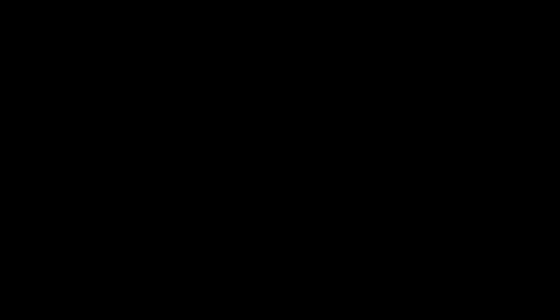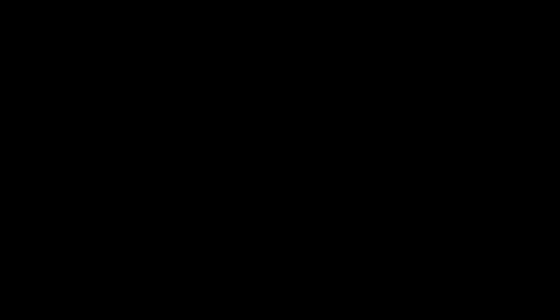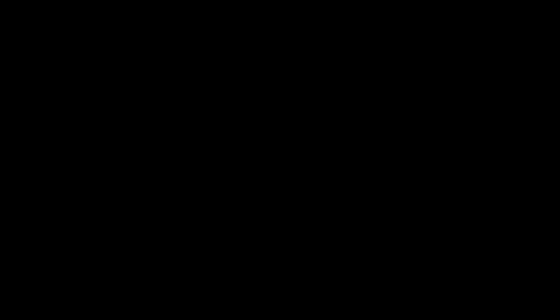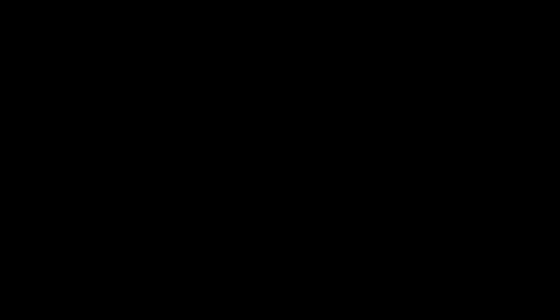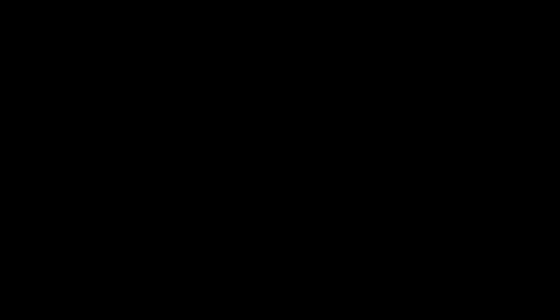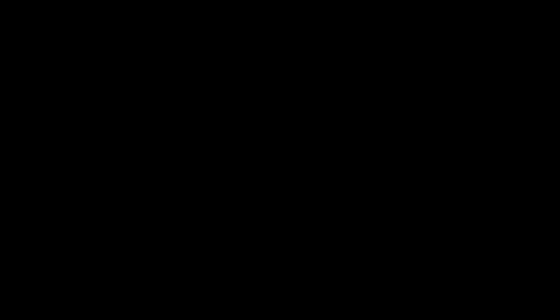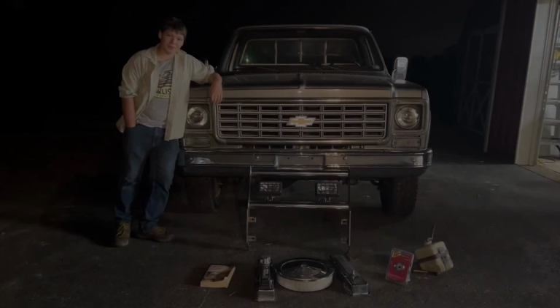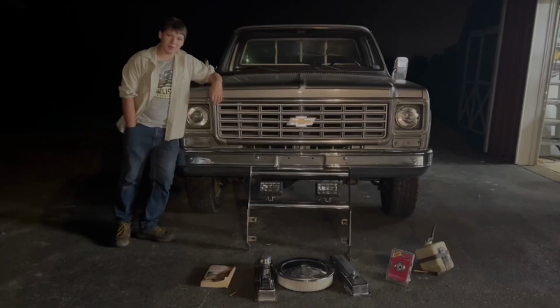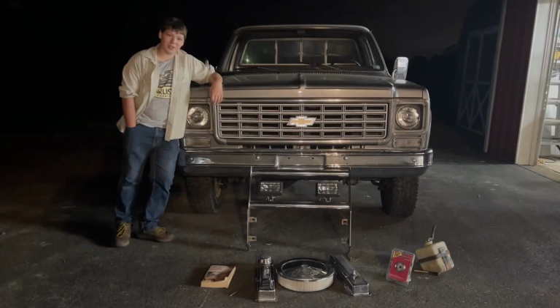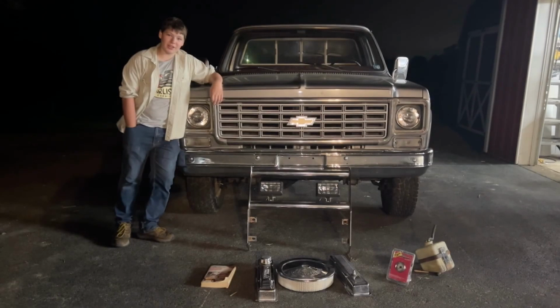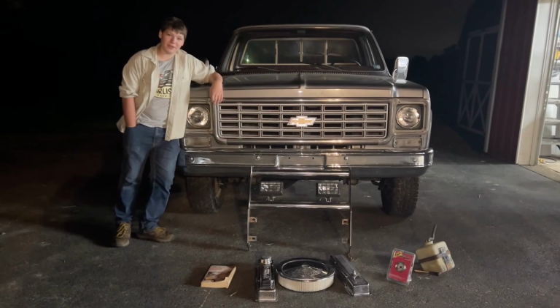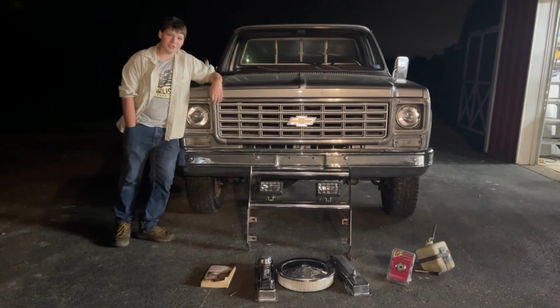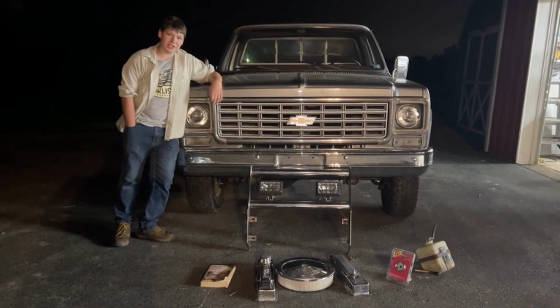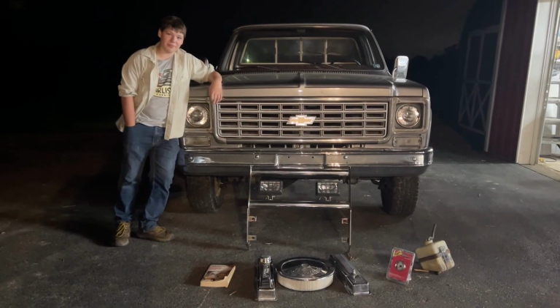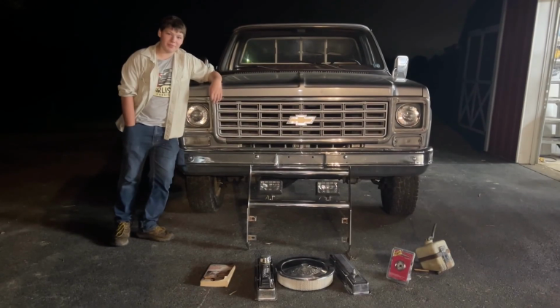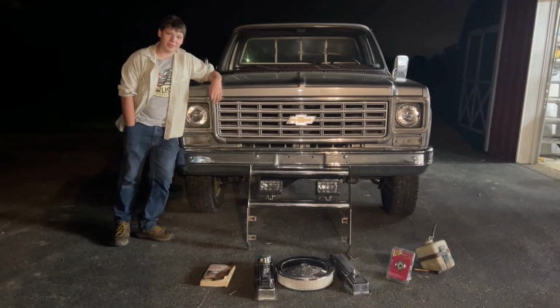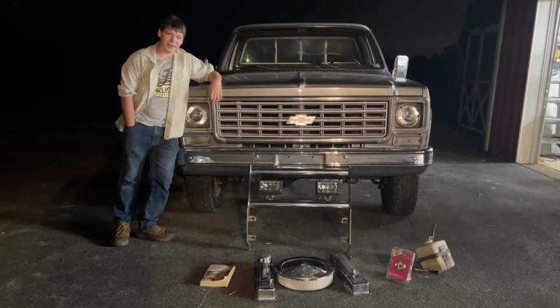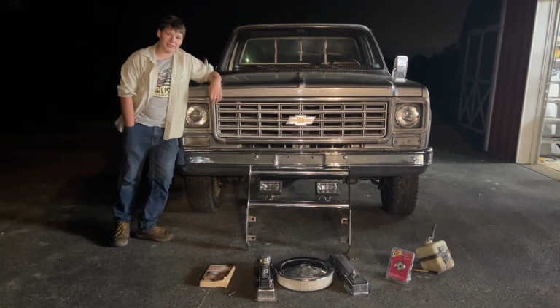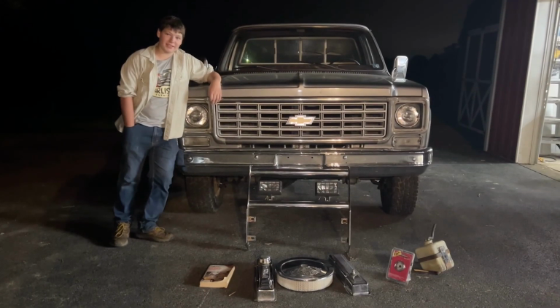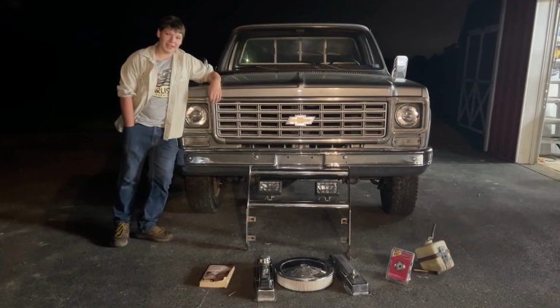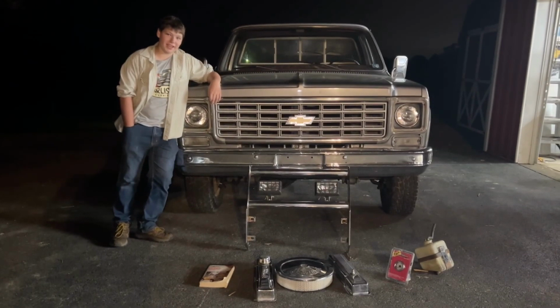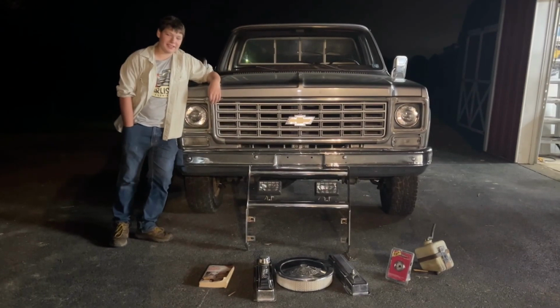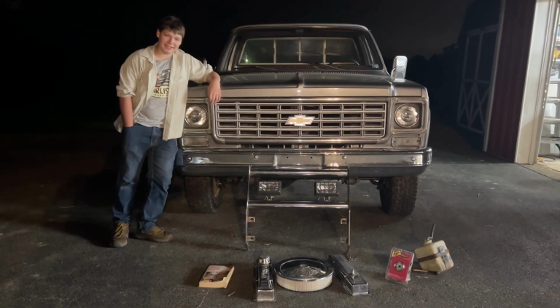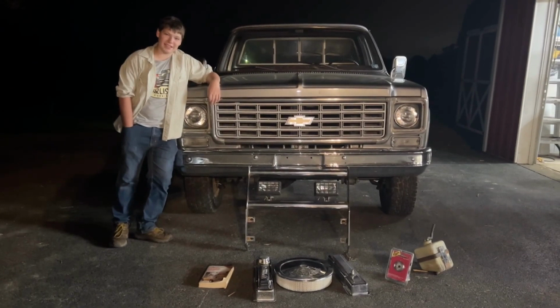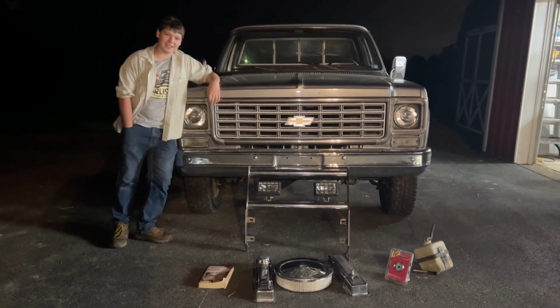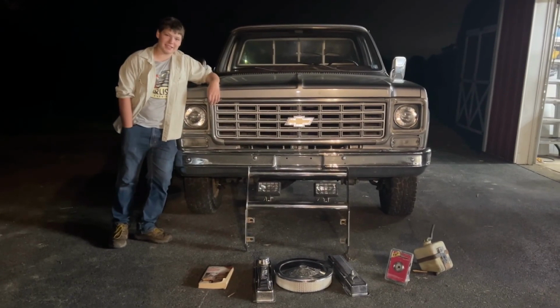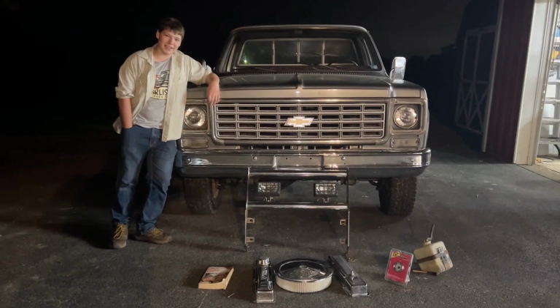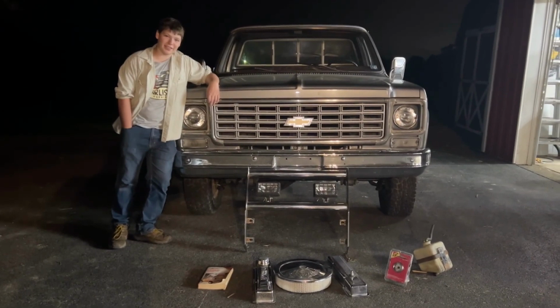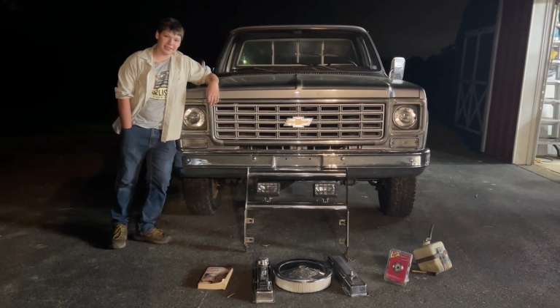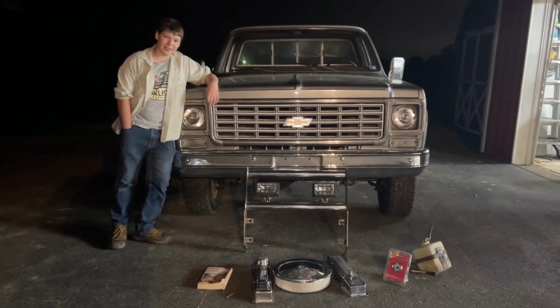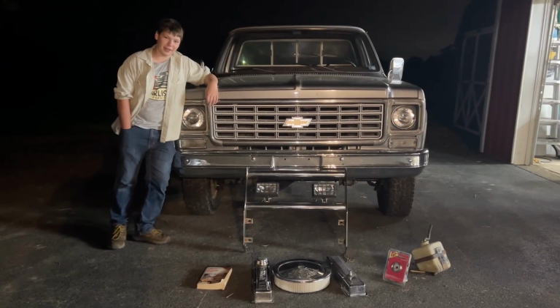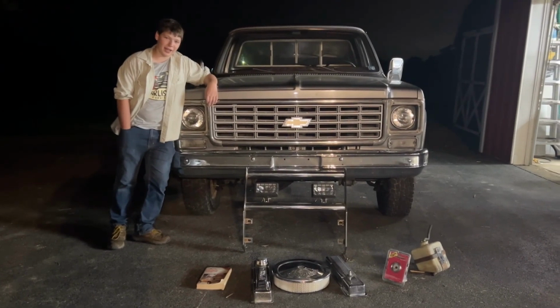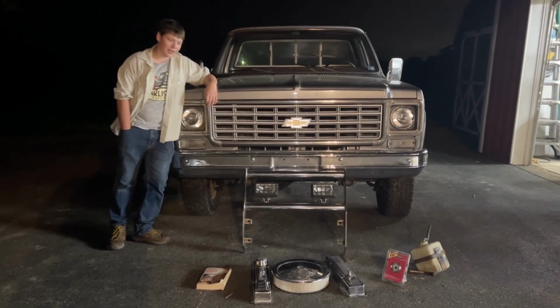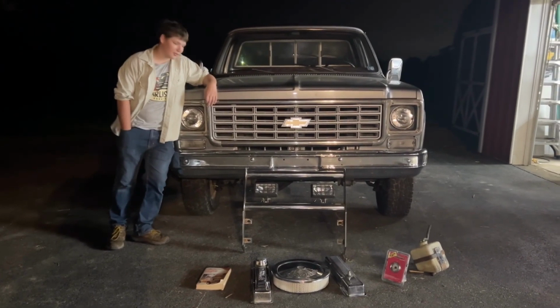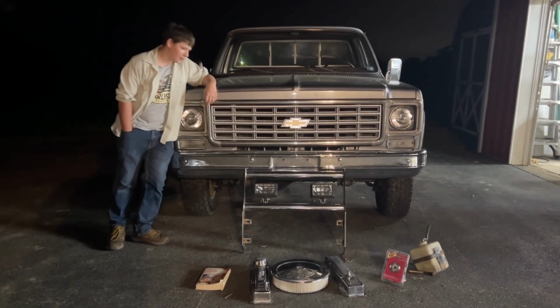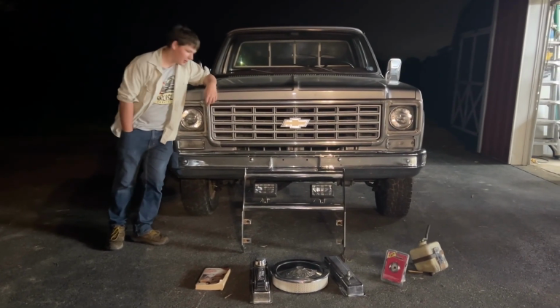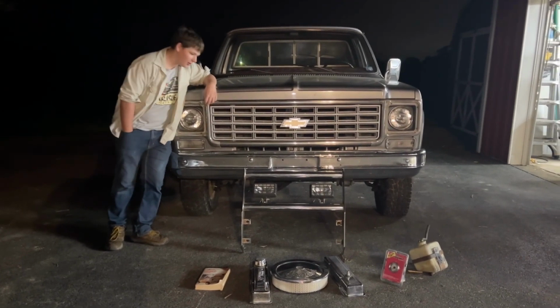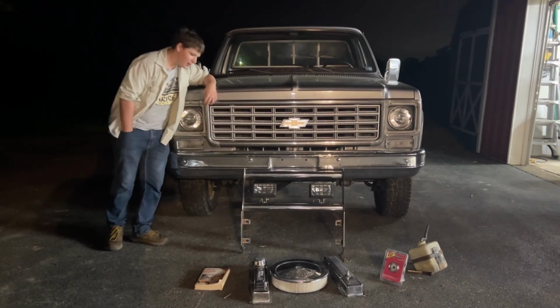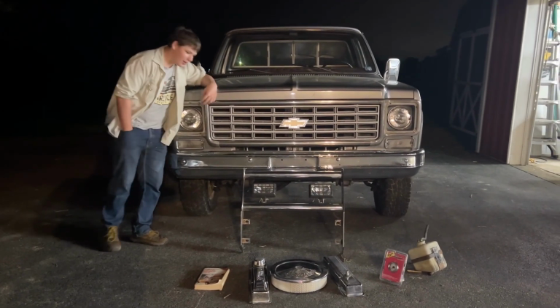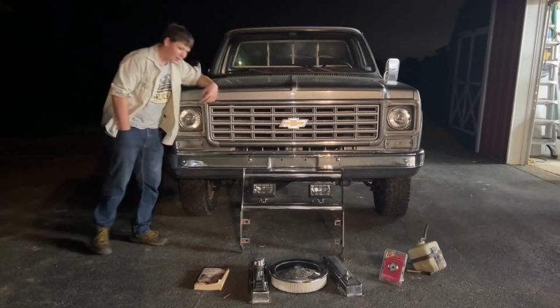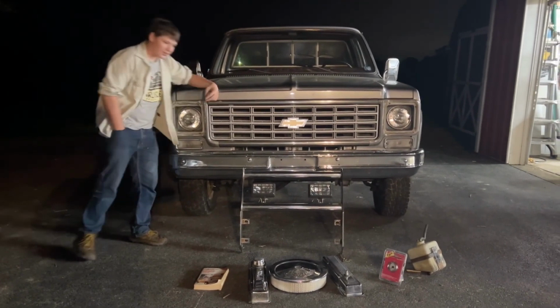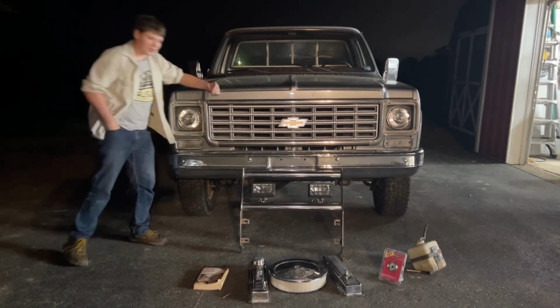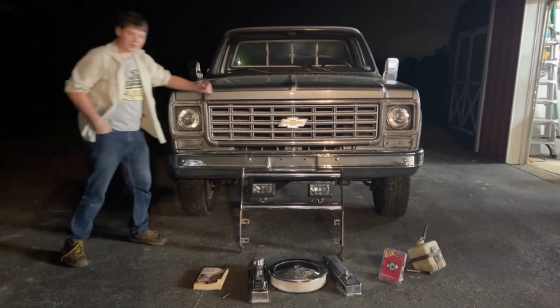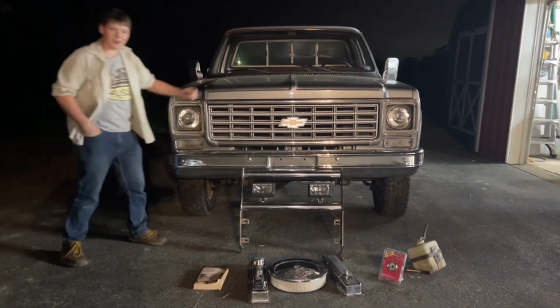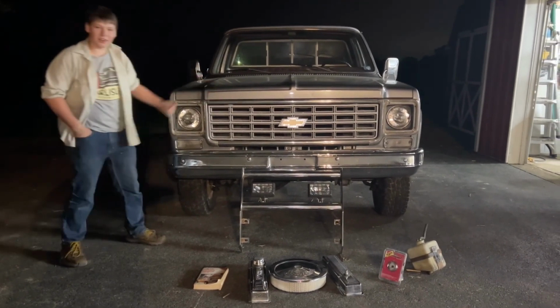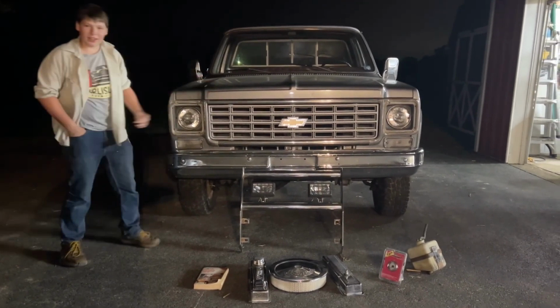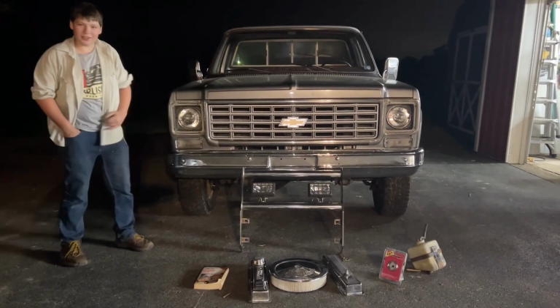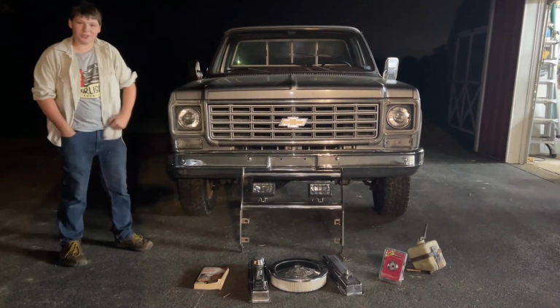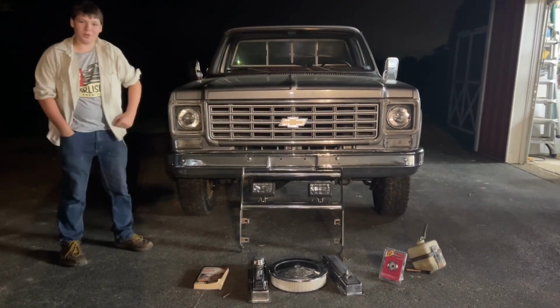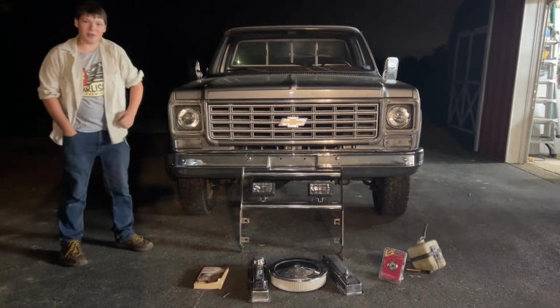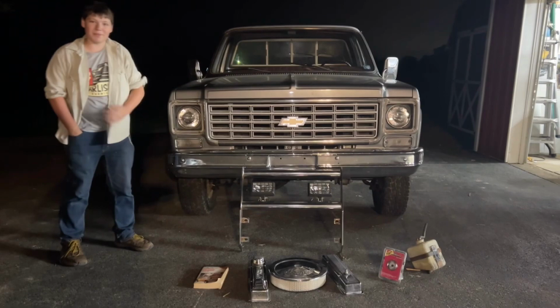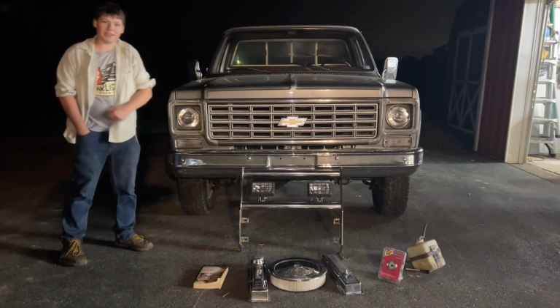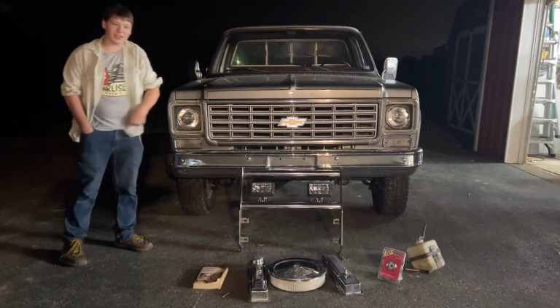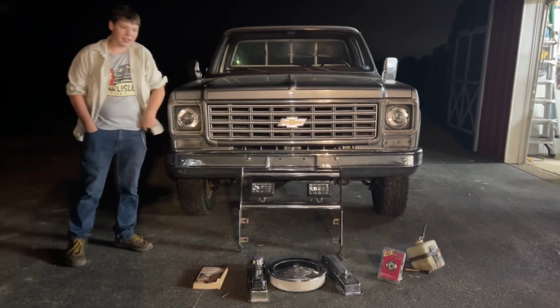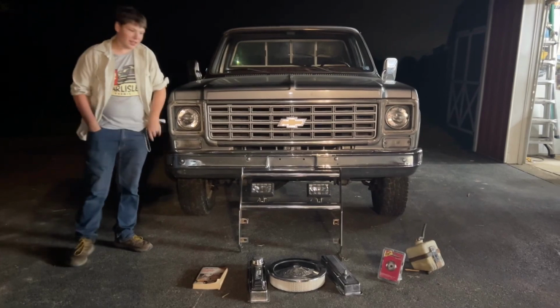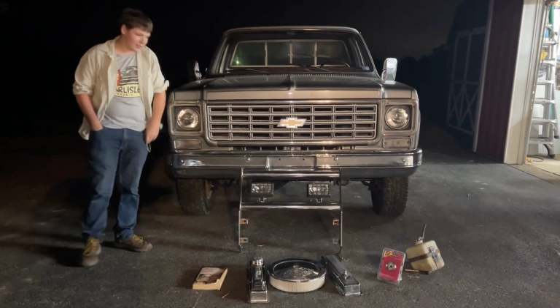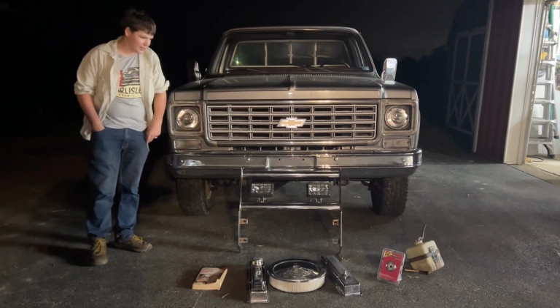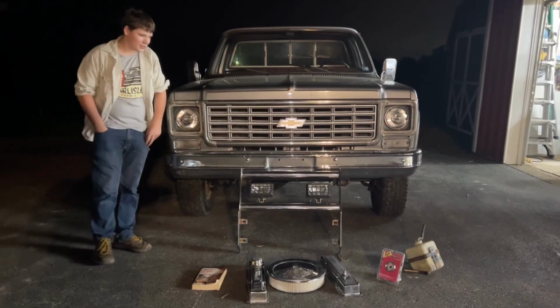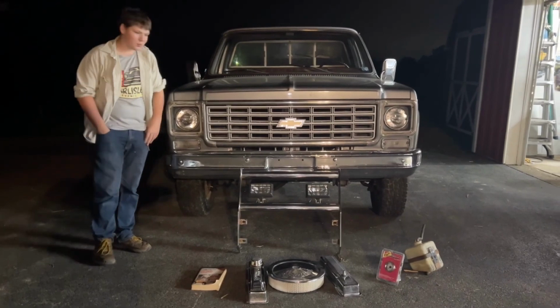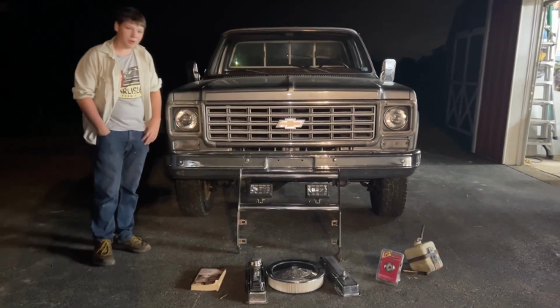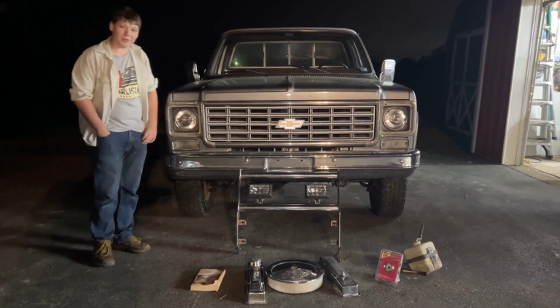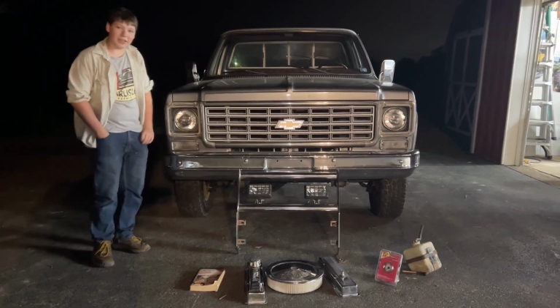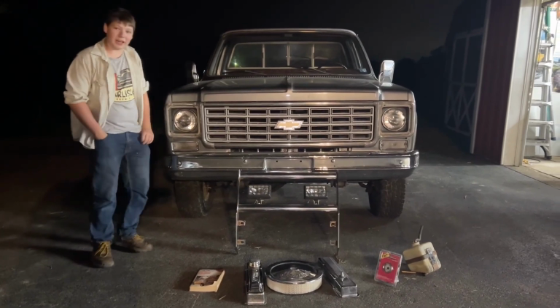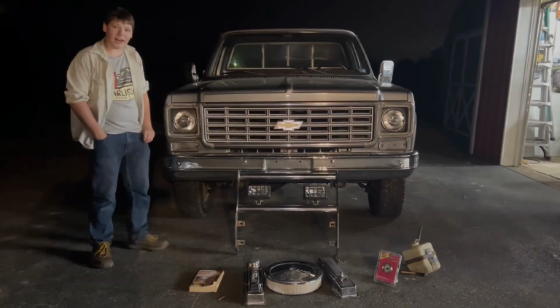Welcome back to Dad Said We Could. I'm Jim, and today Dad said that I could go to the Carlisle Swap Meet, and this is what we got.